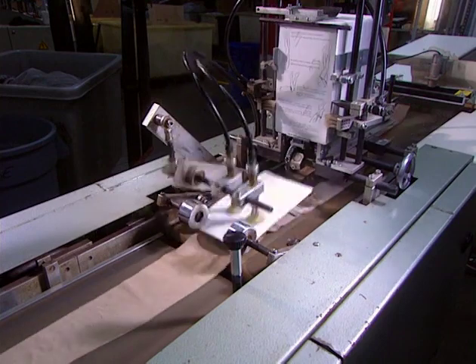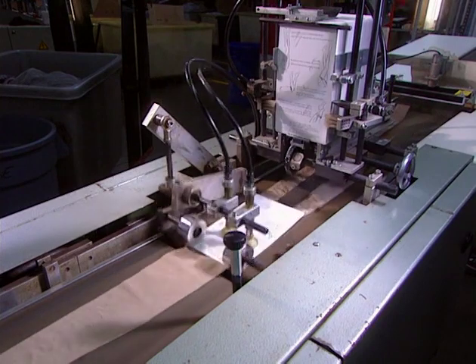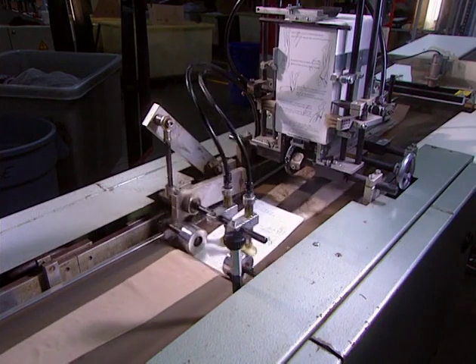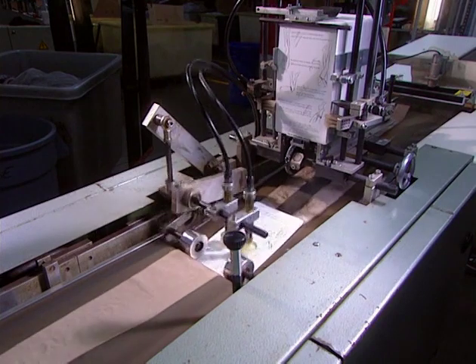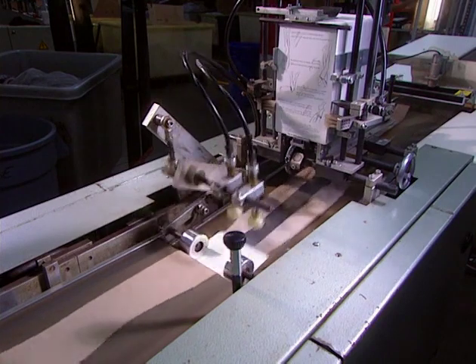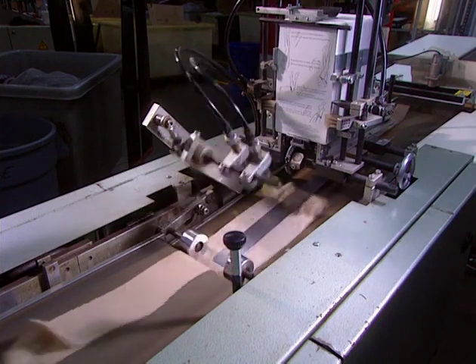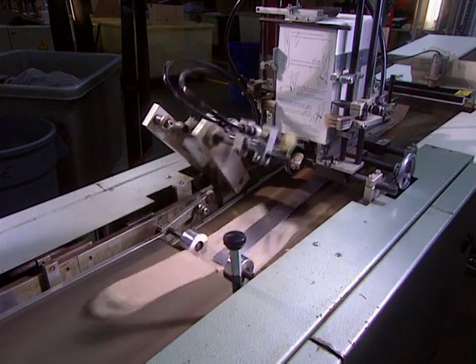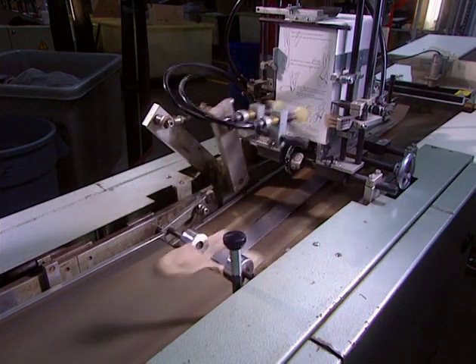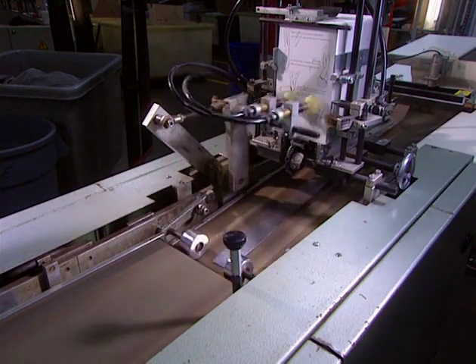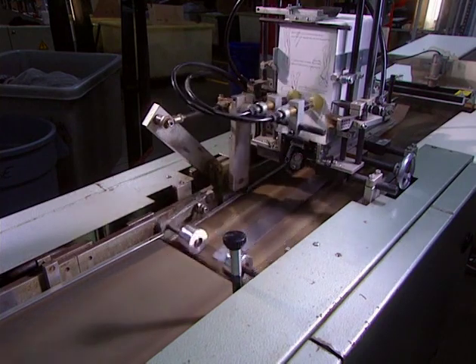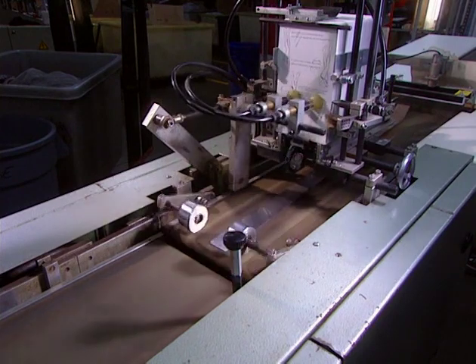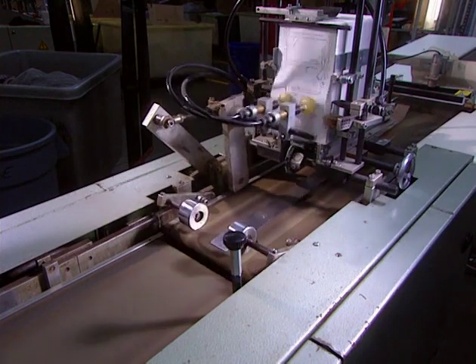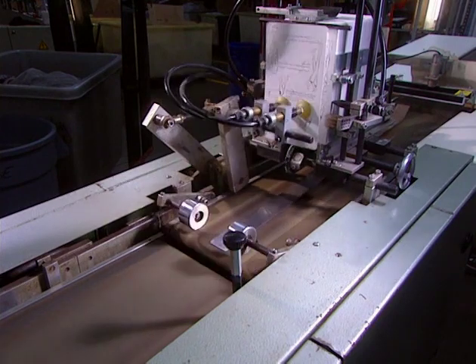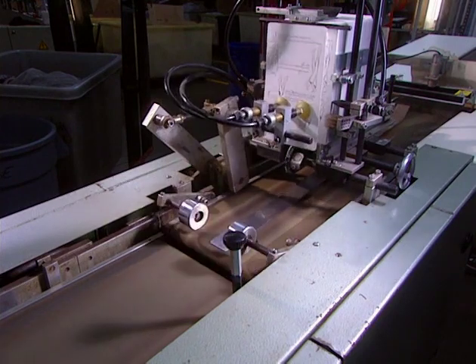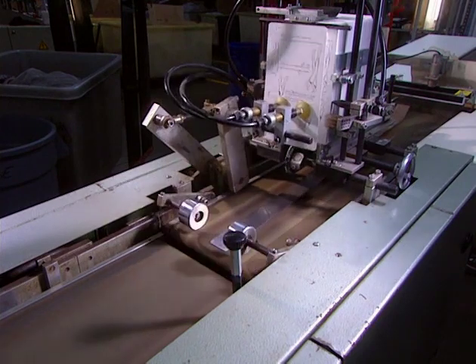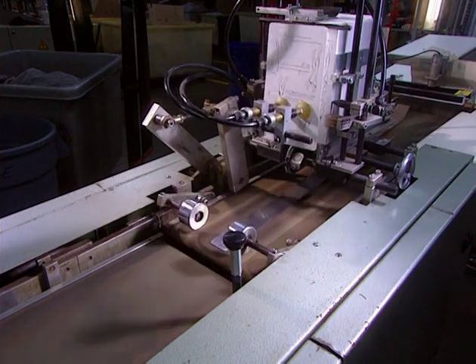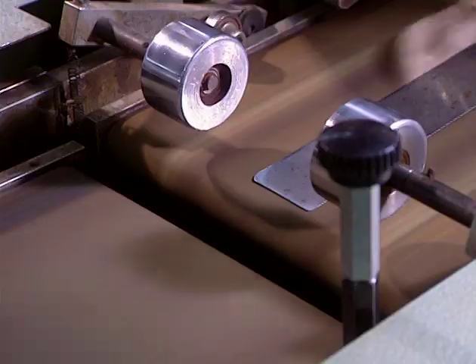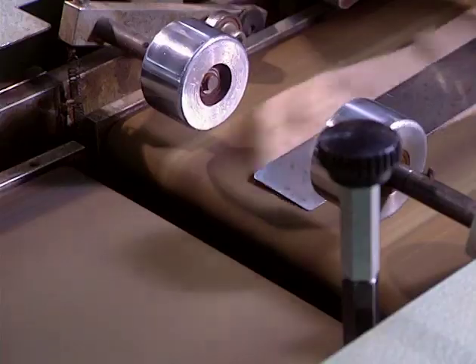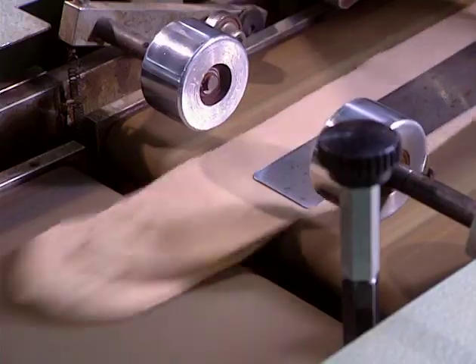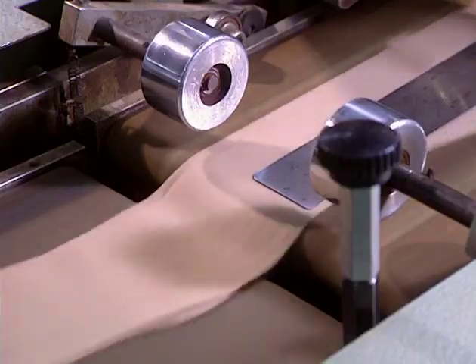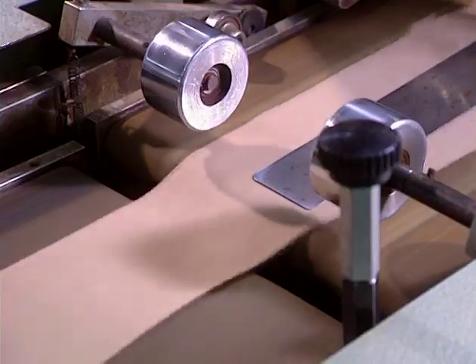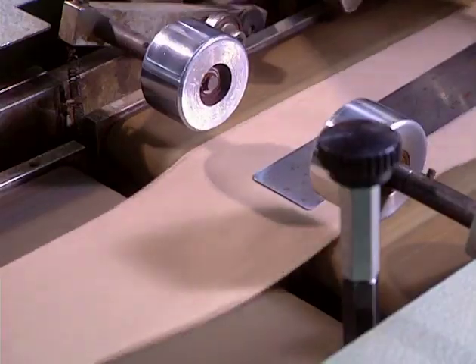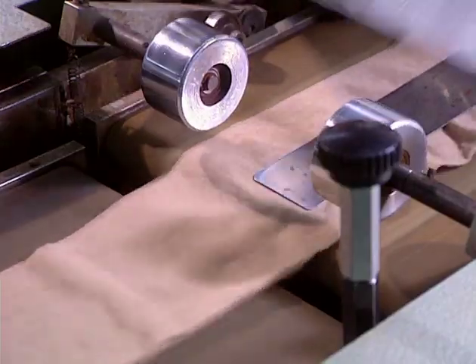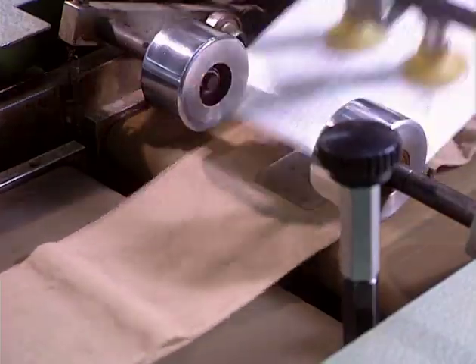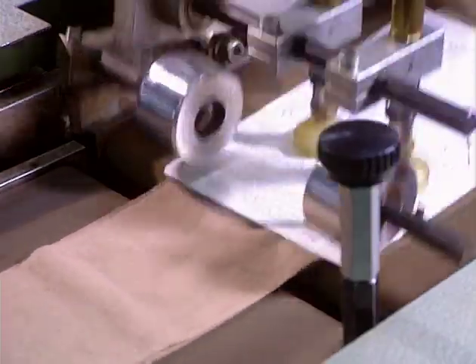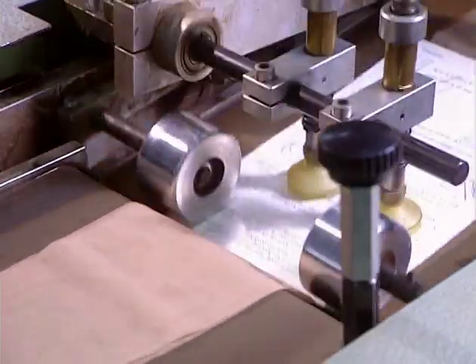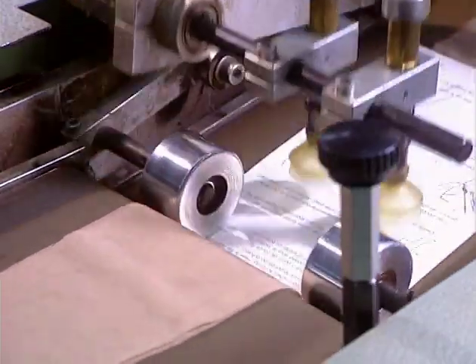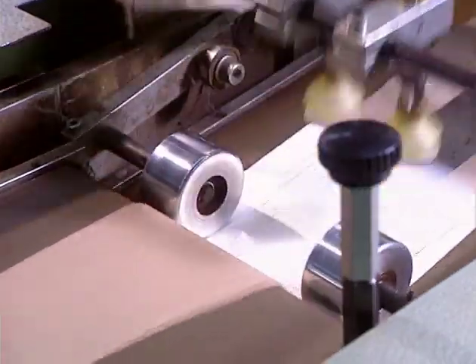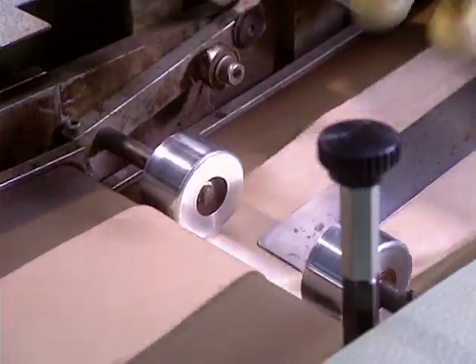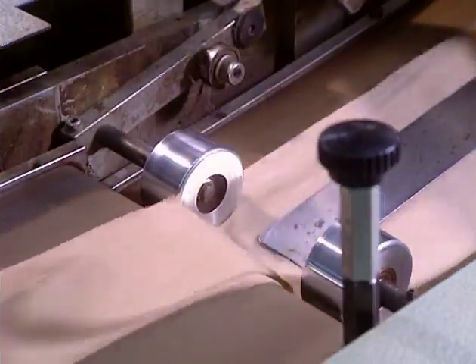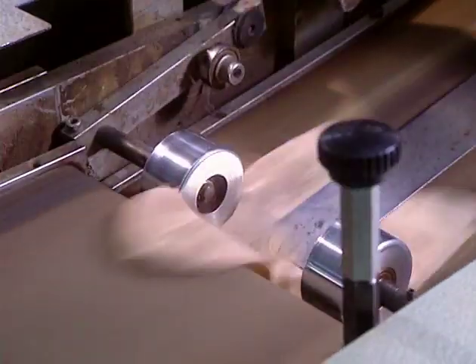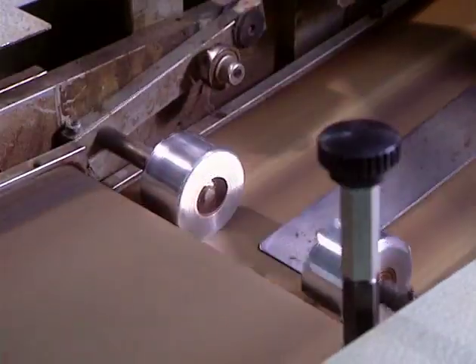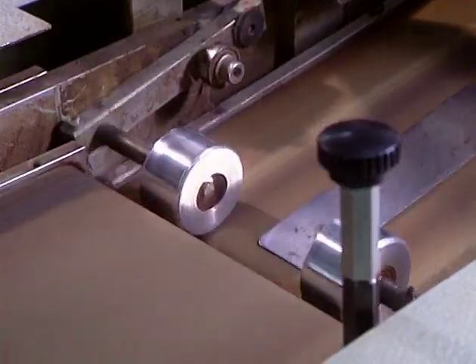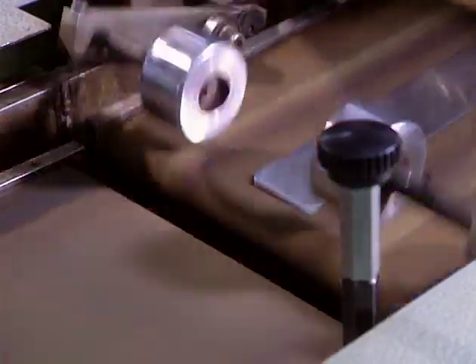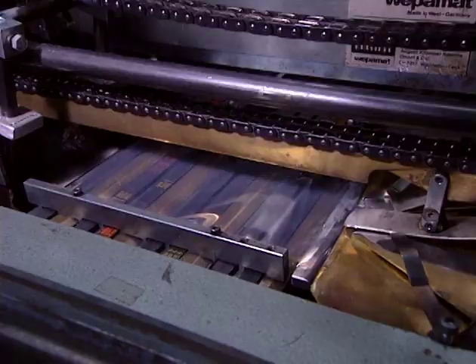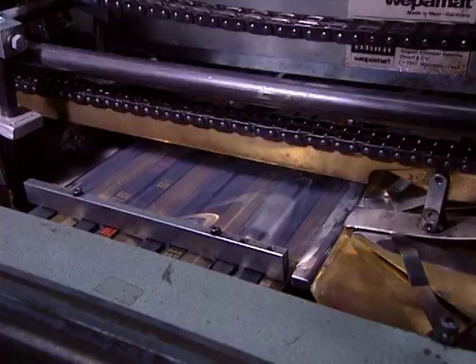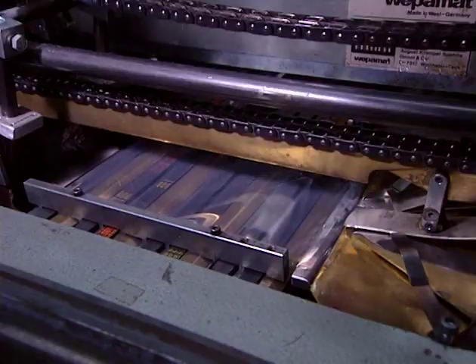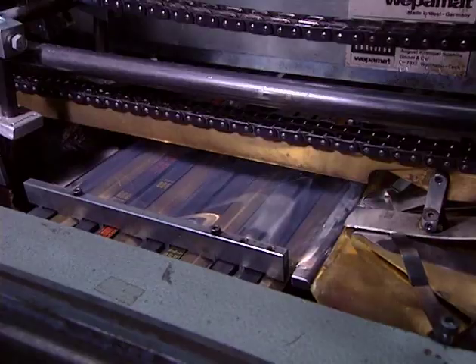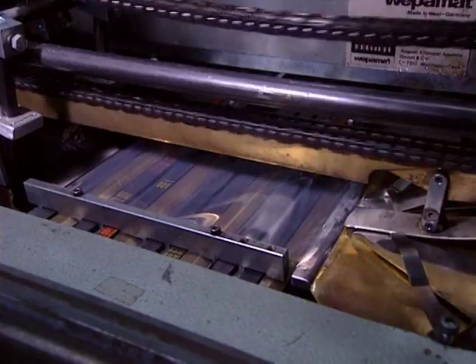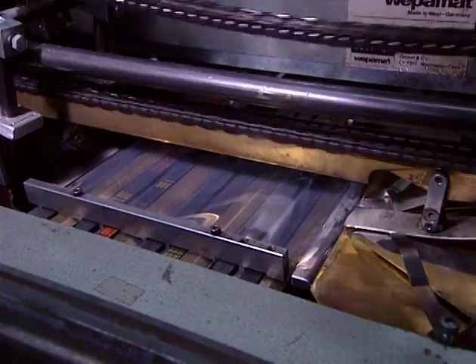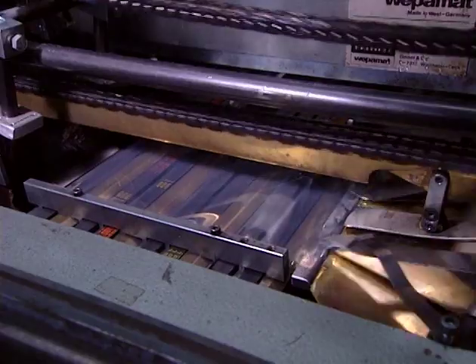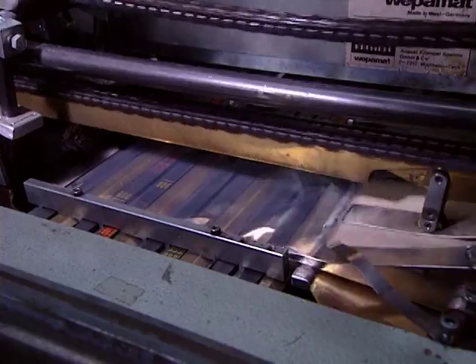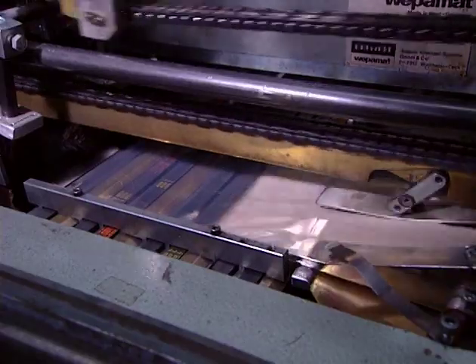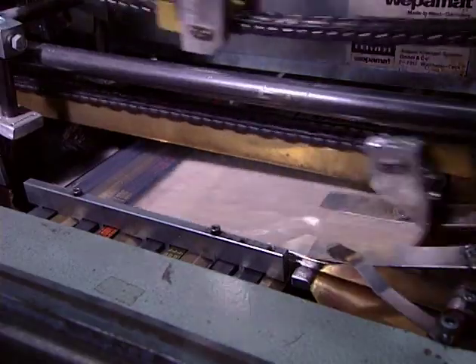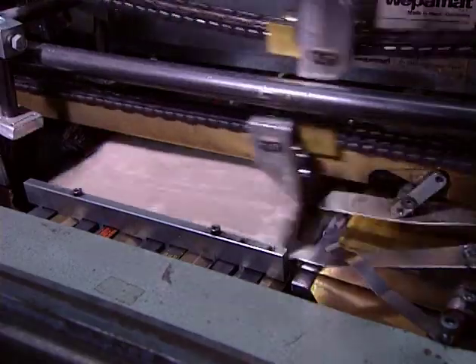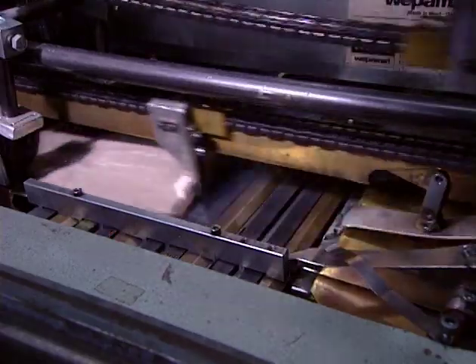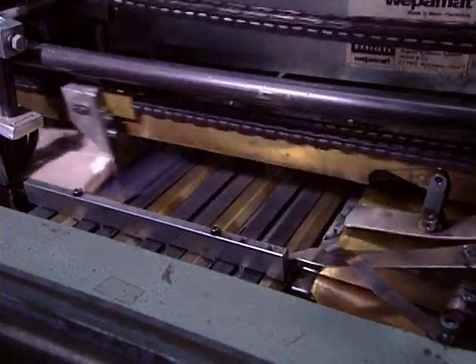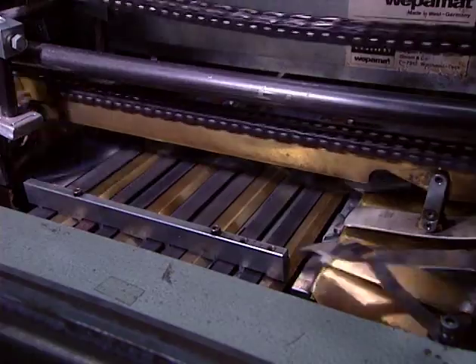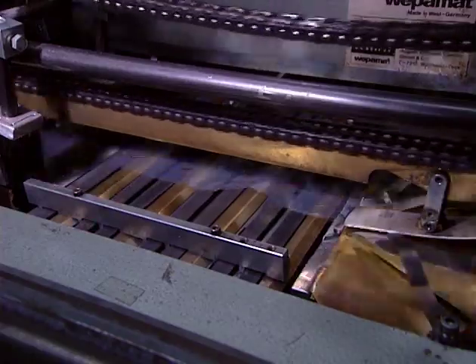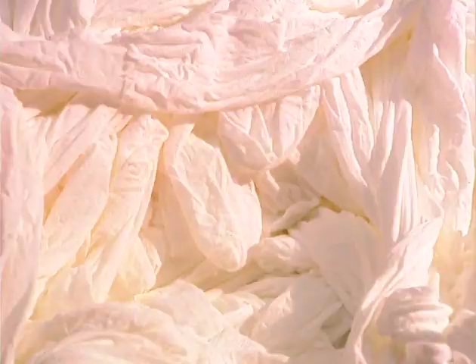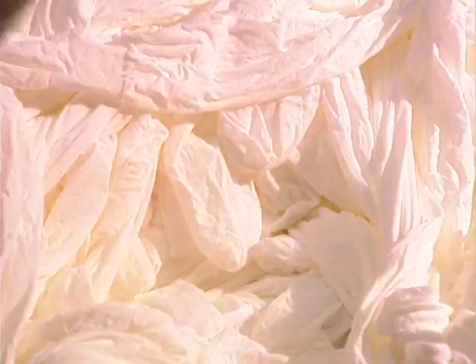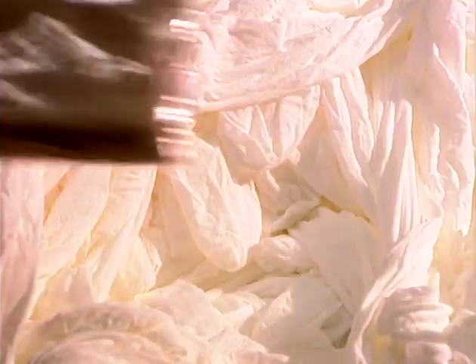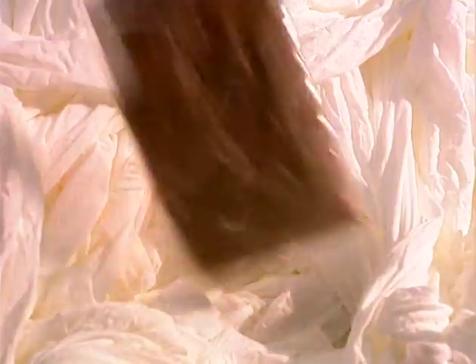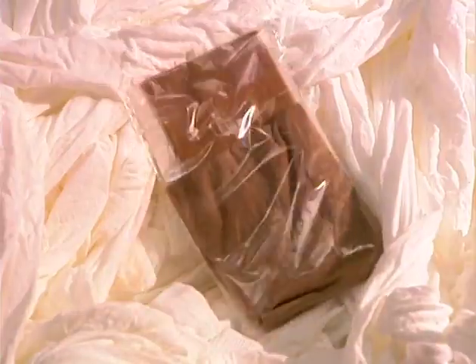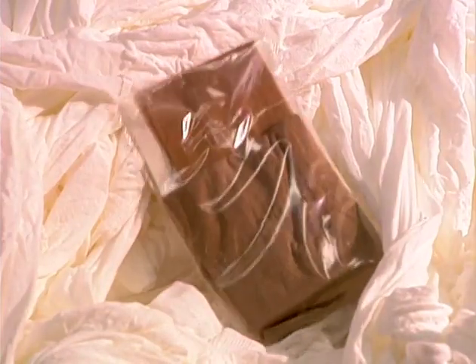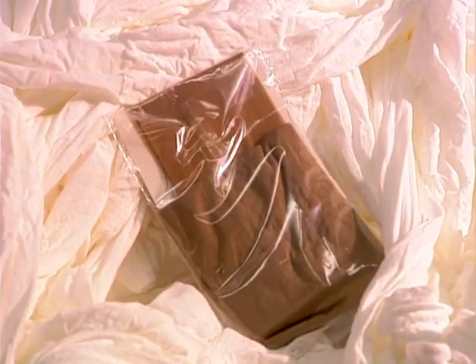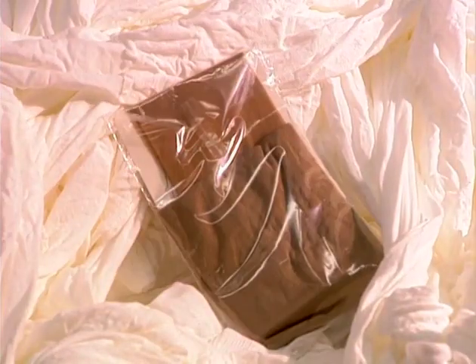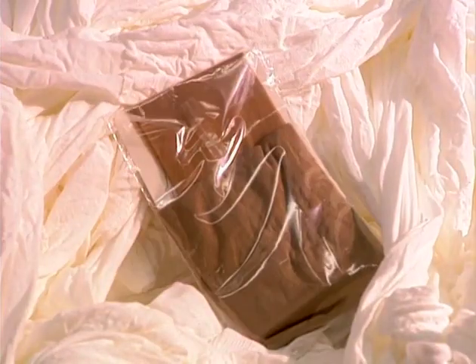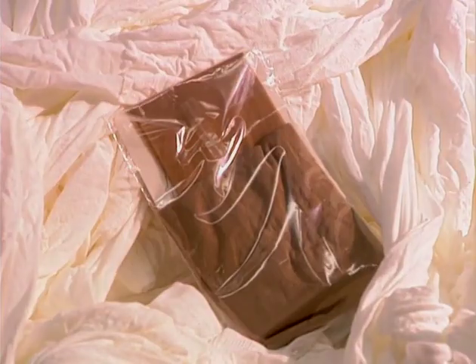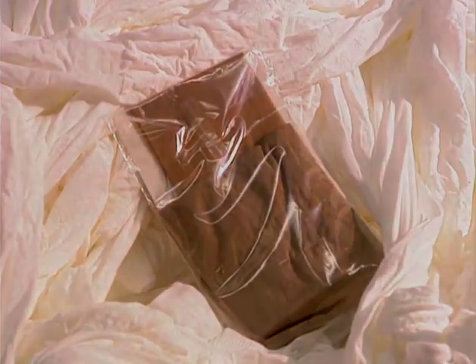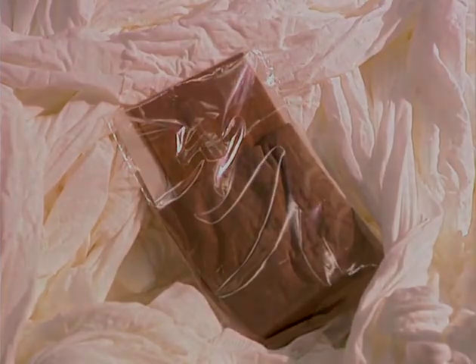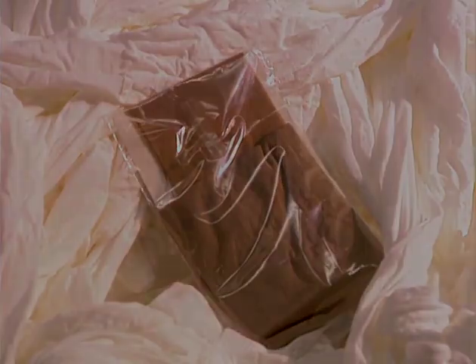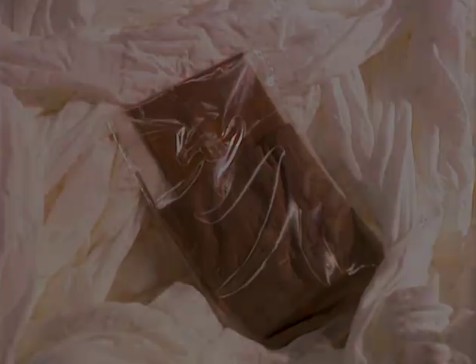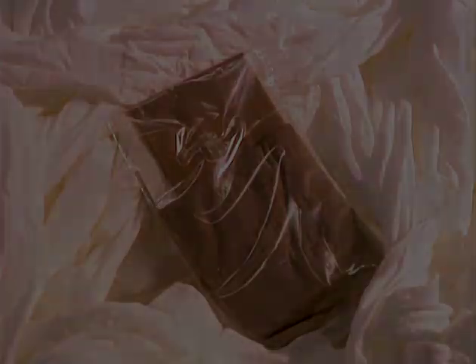They fold and pack 420 pantyhose per hour and make 180,000 pairs per day.